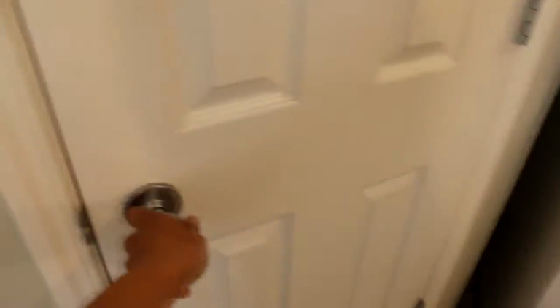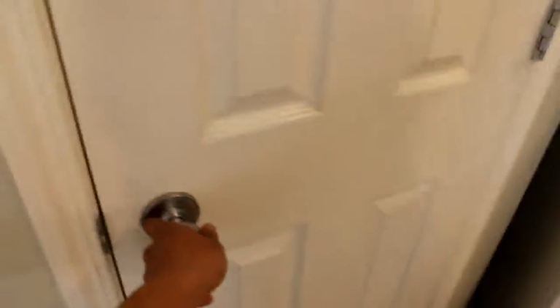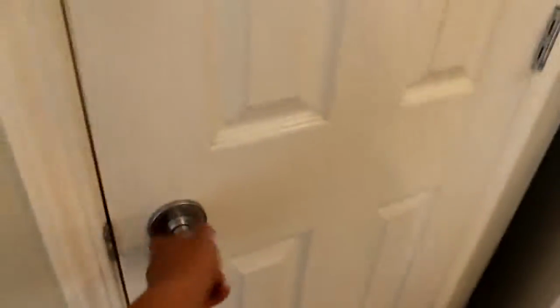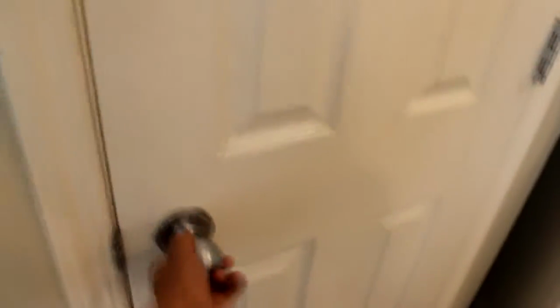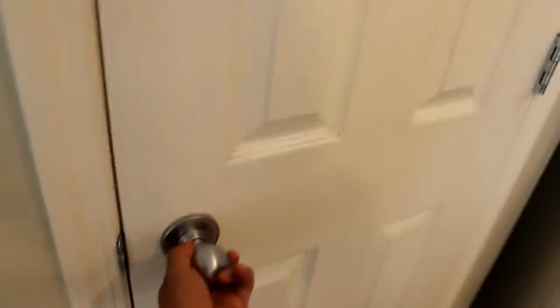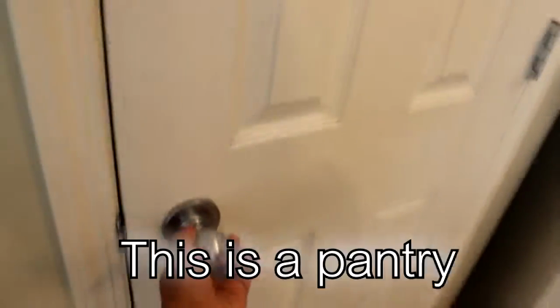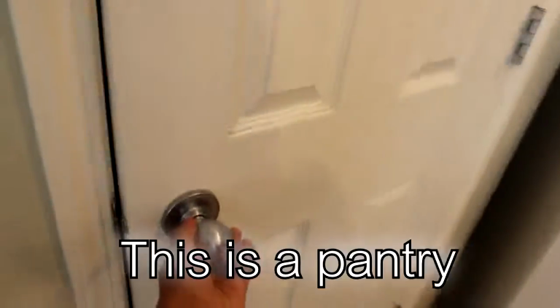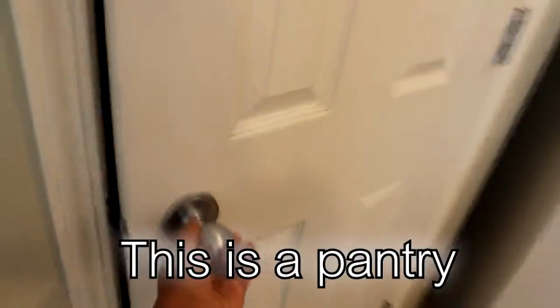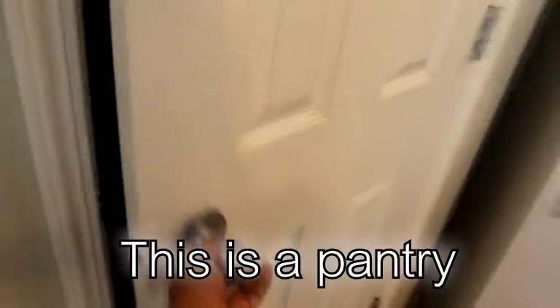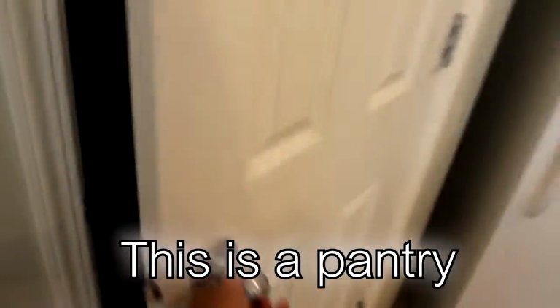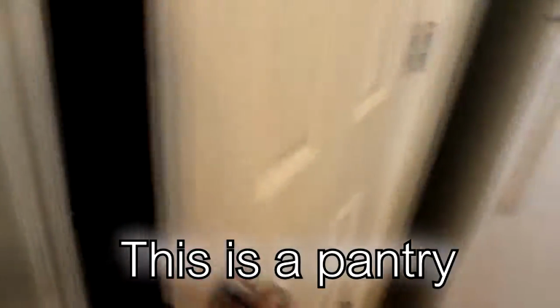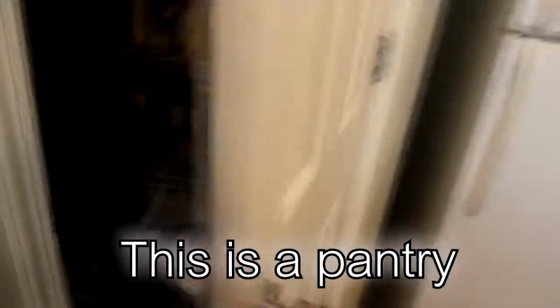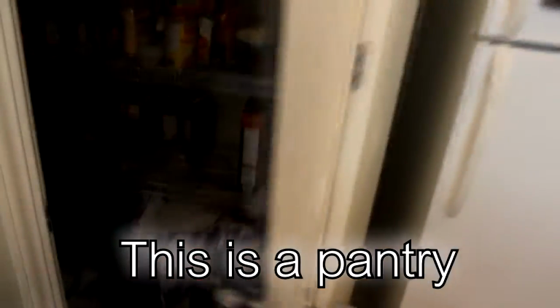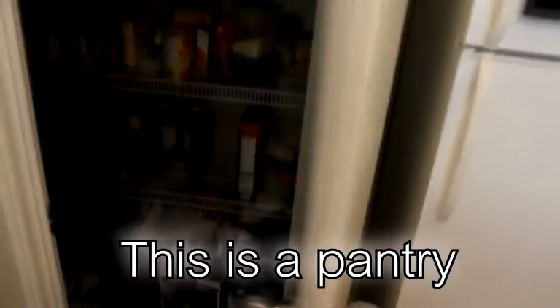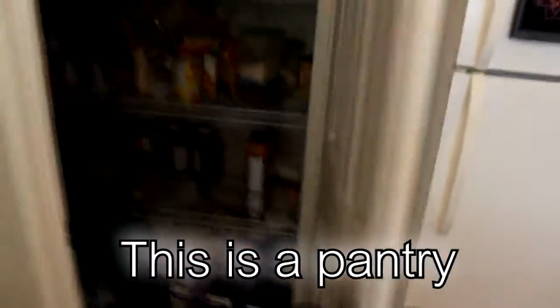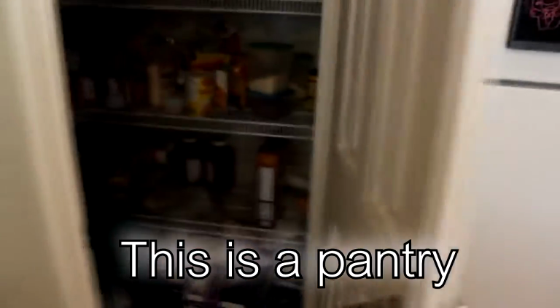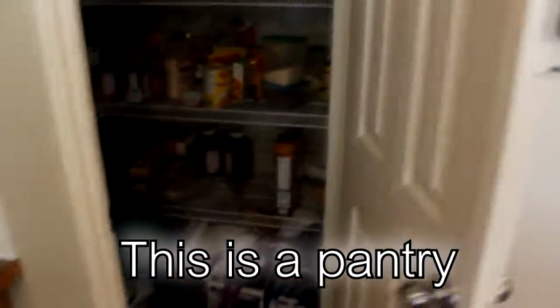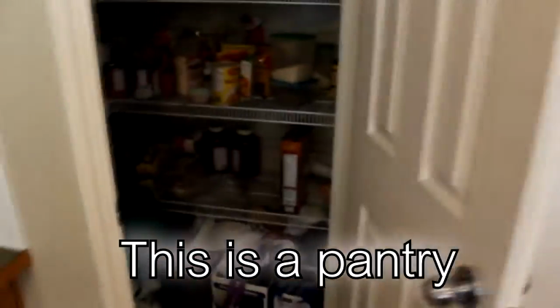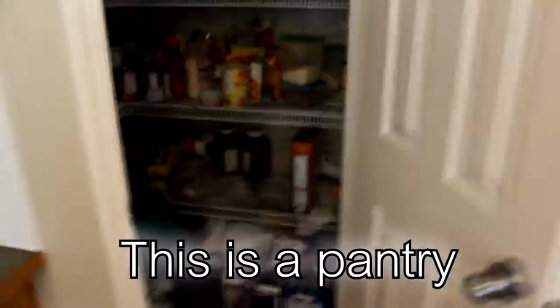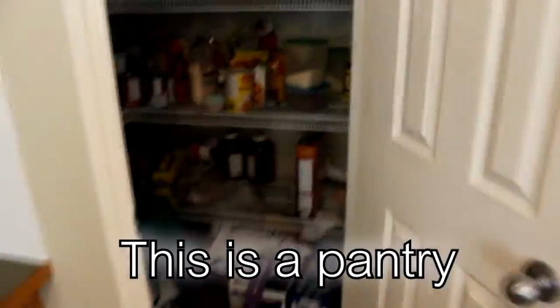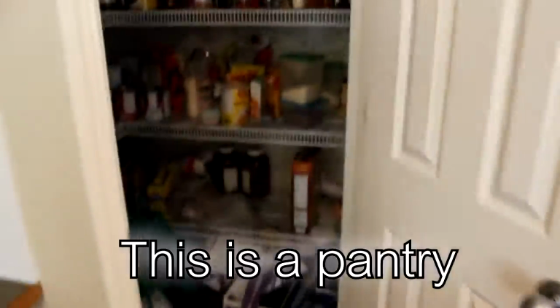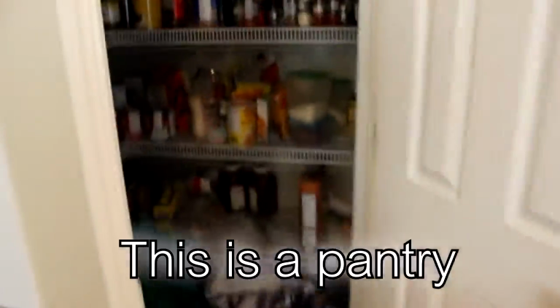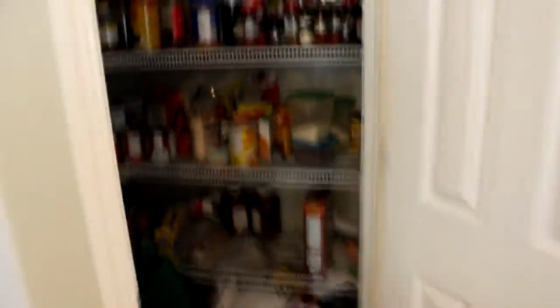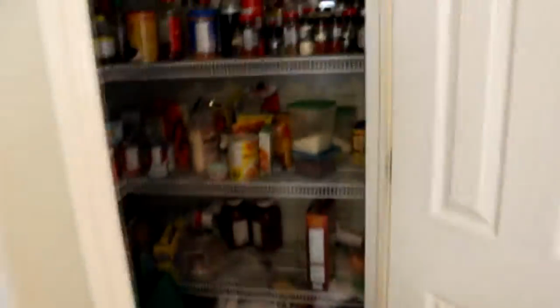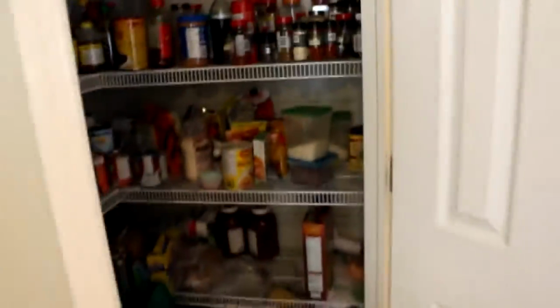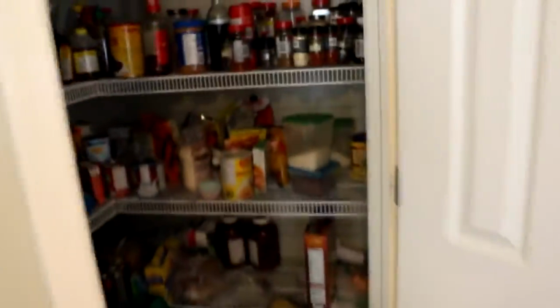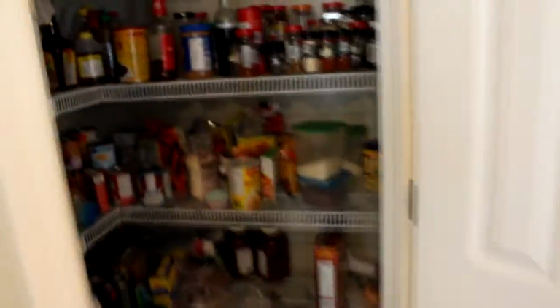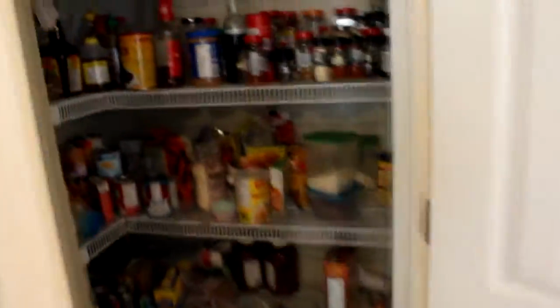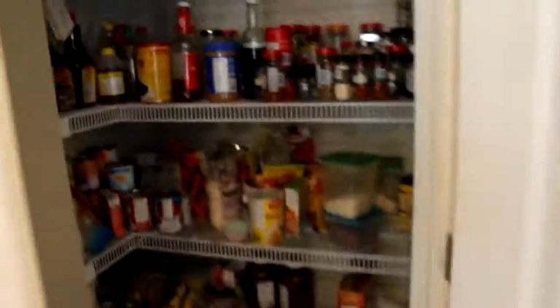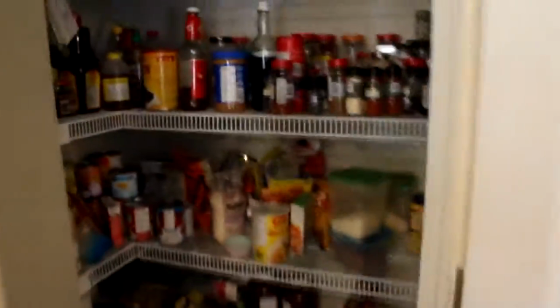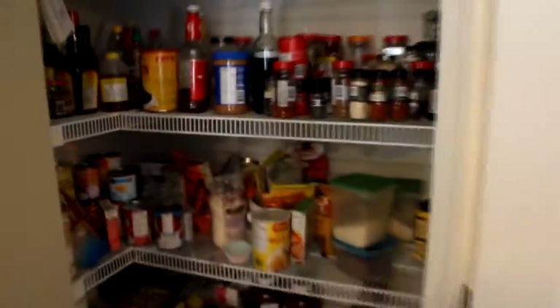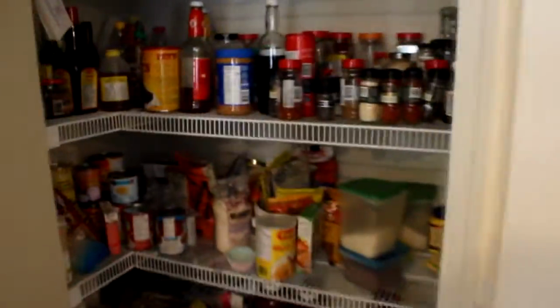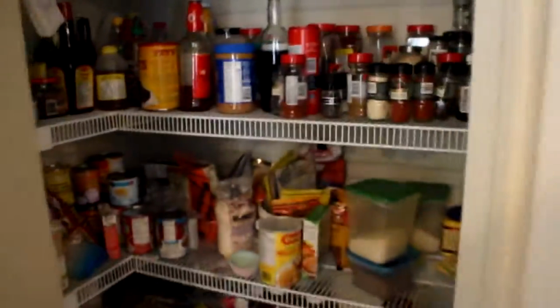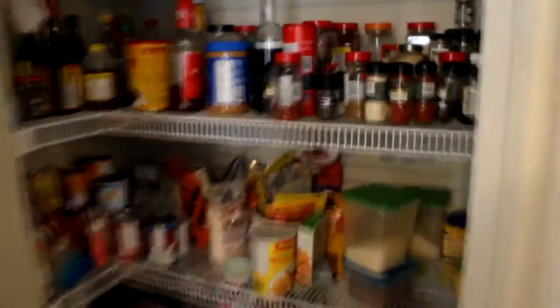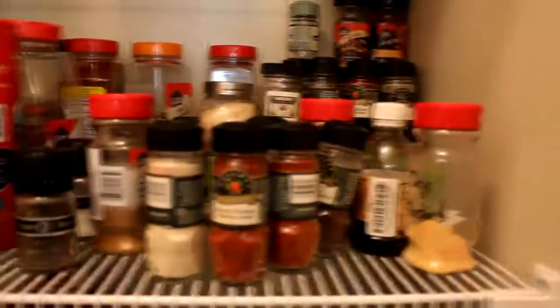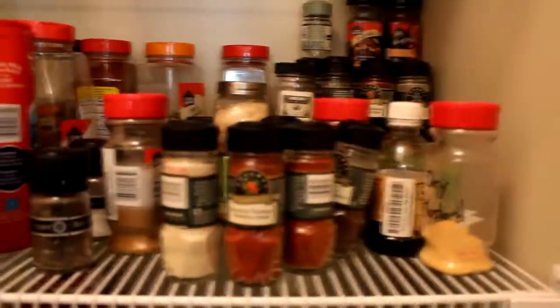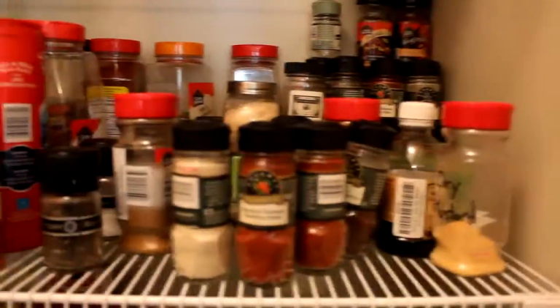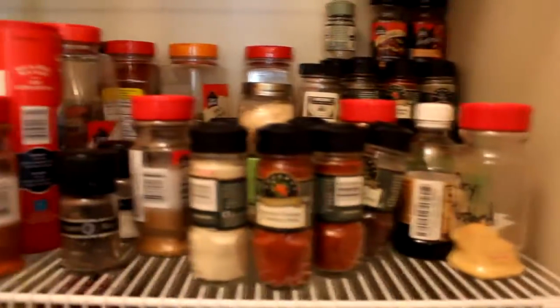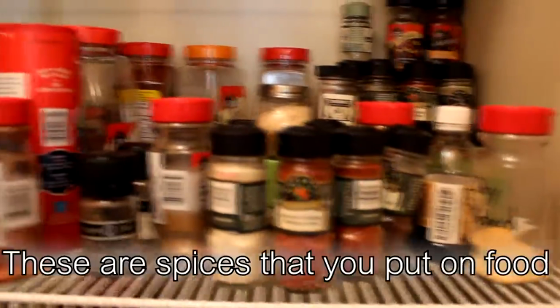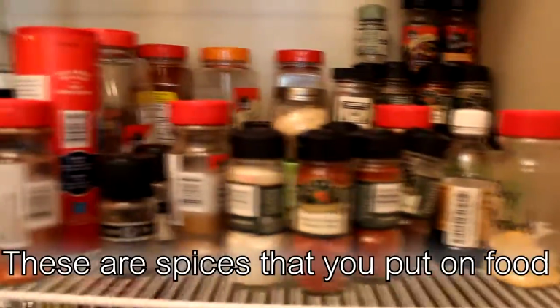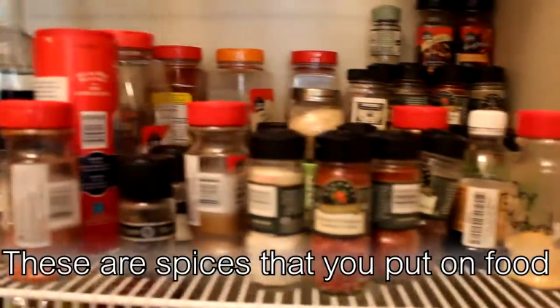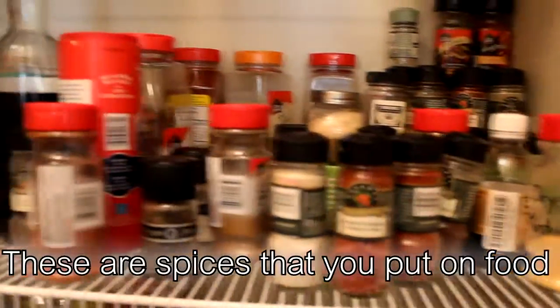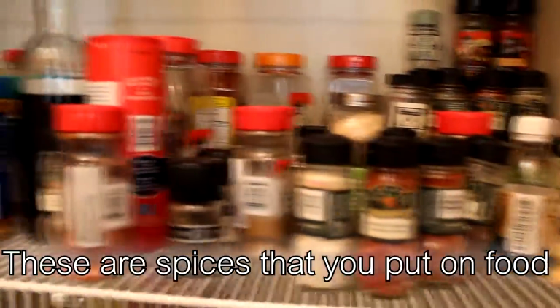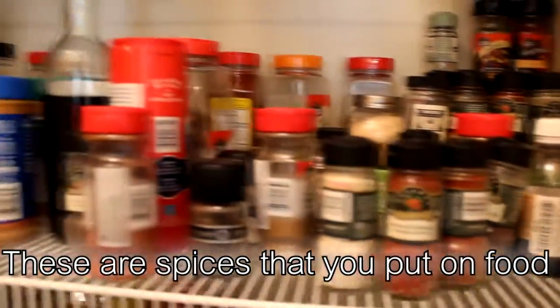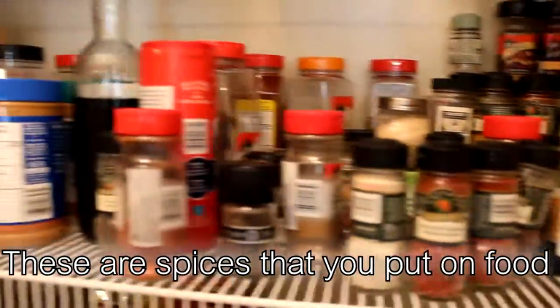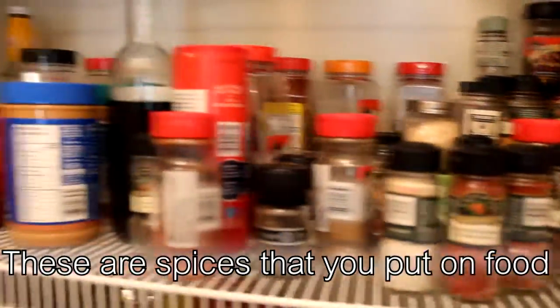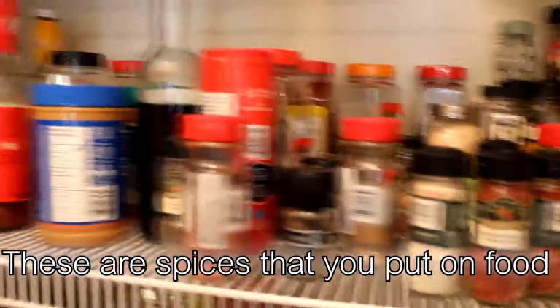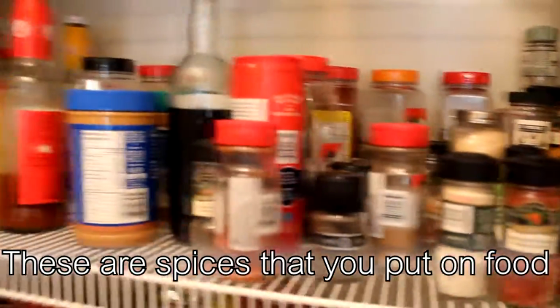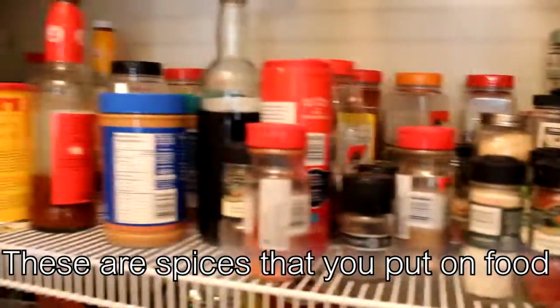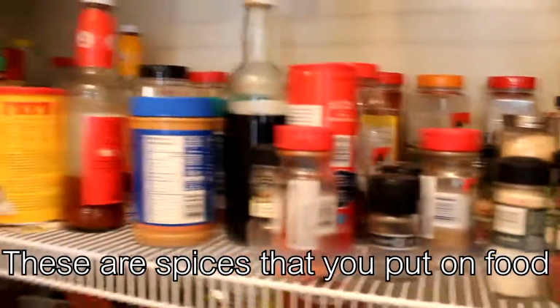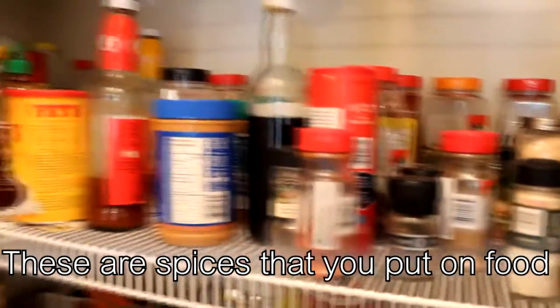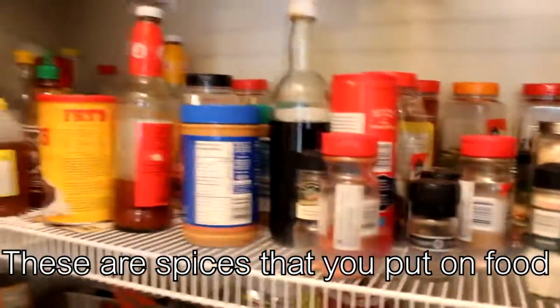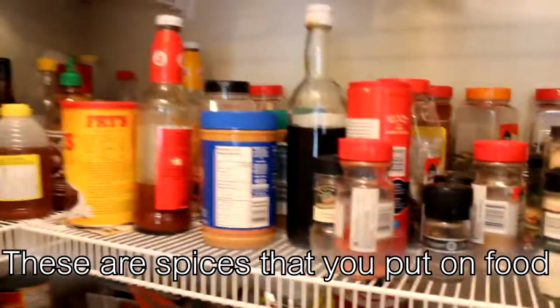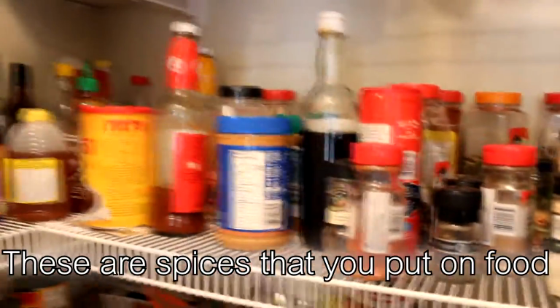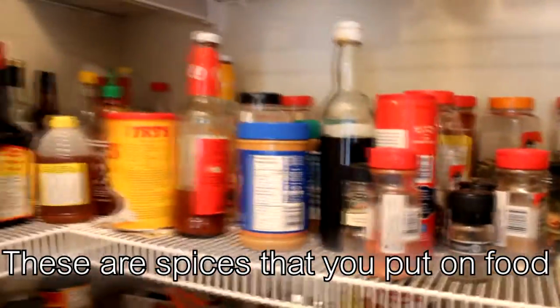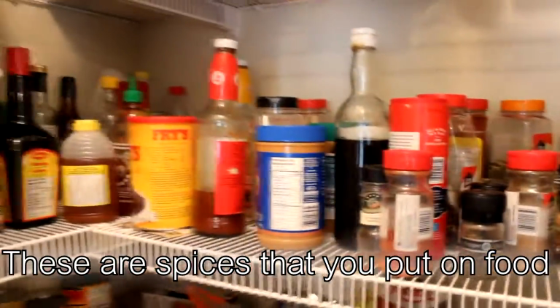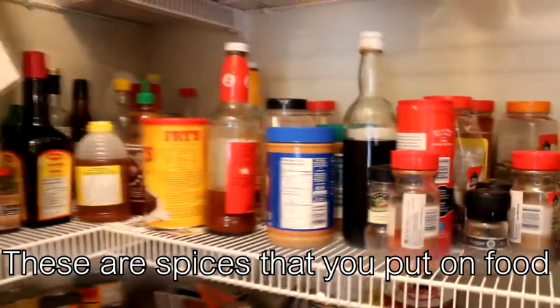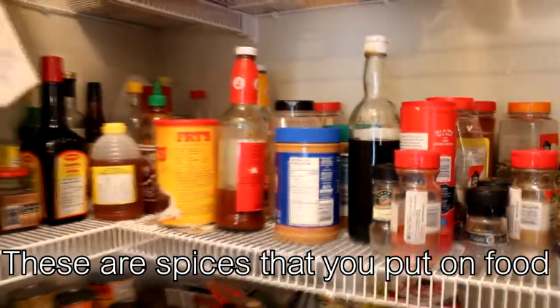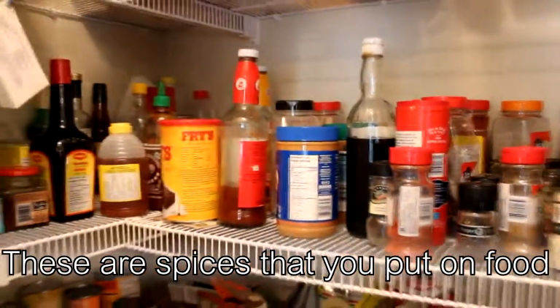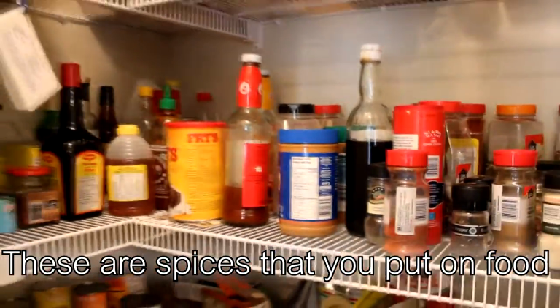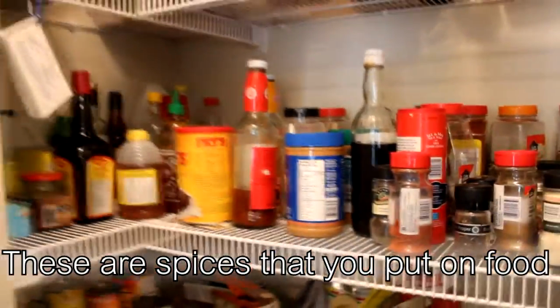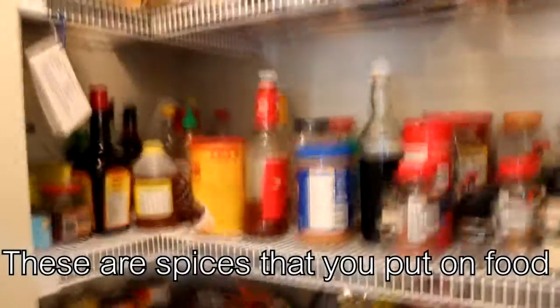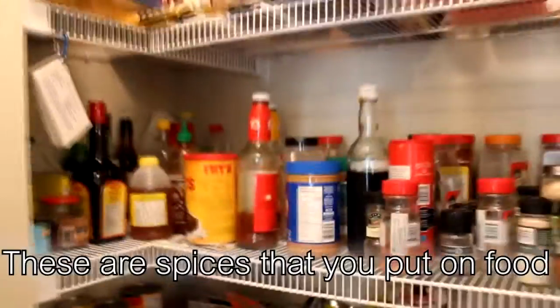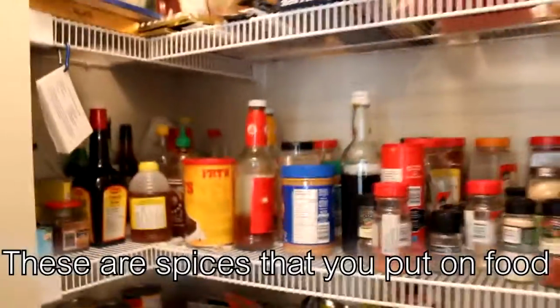This is a pantry. These are spices that you put on food.